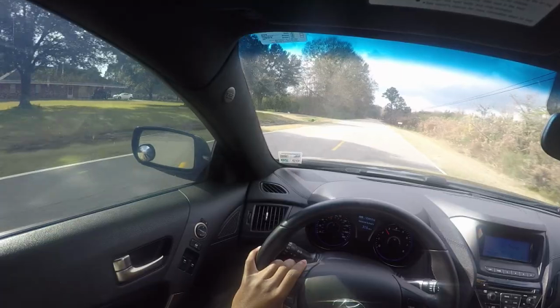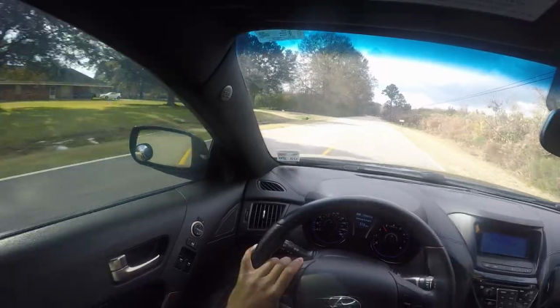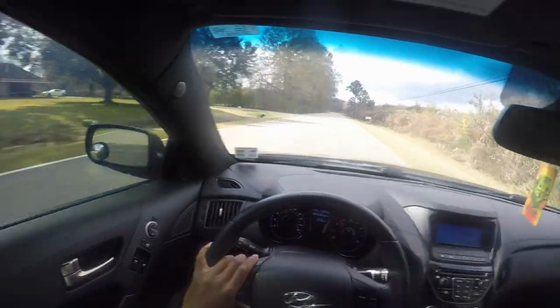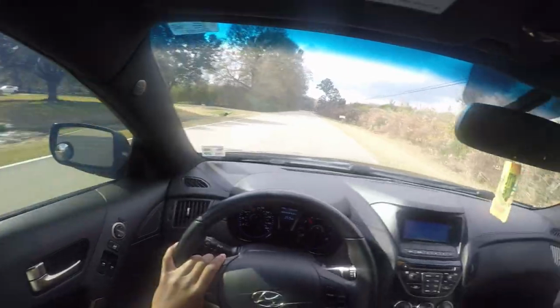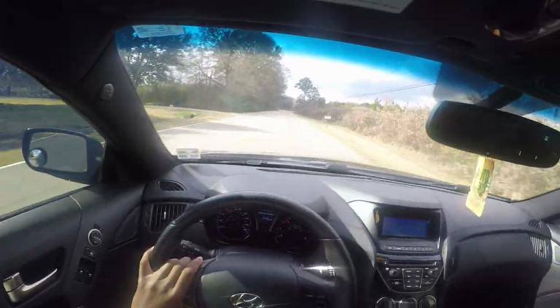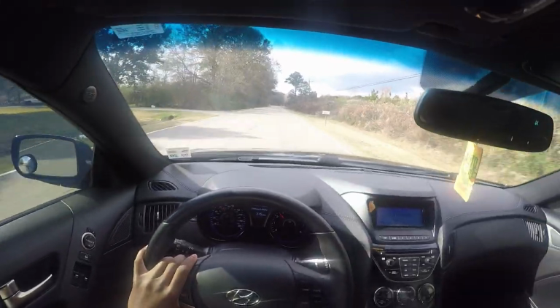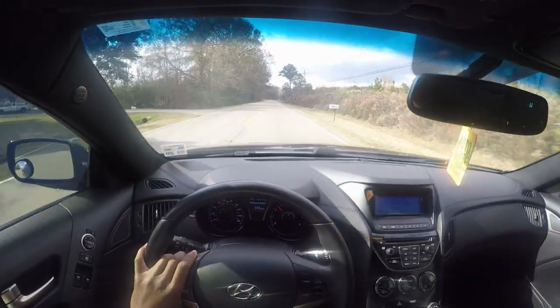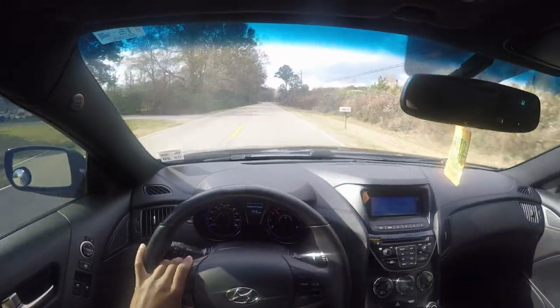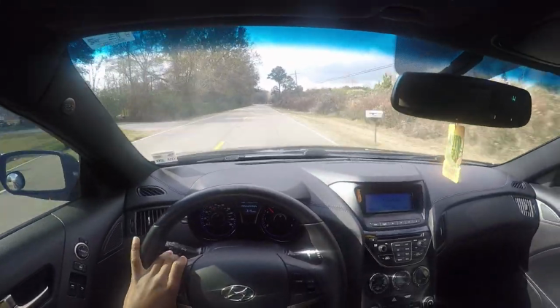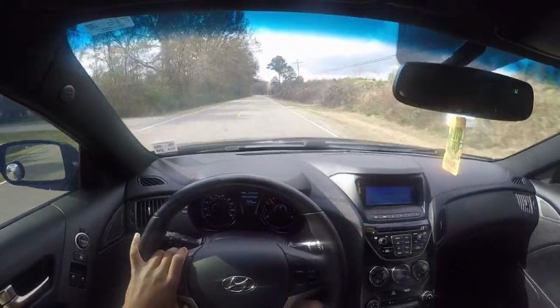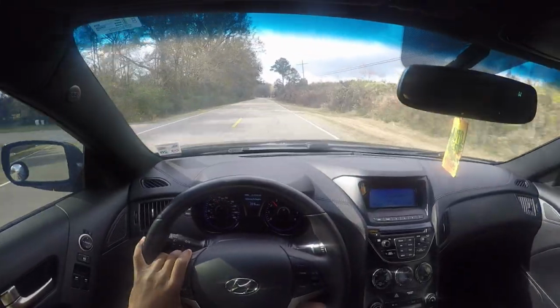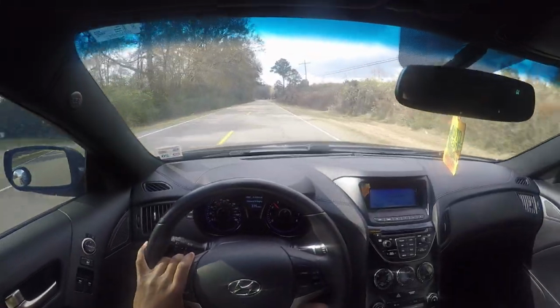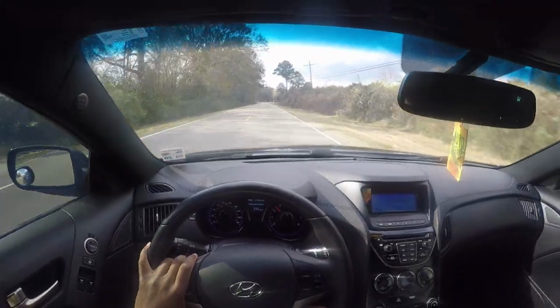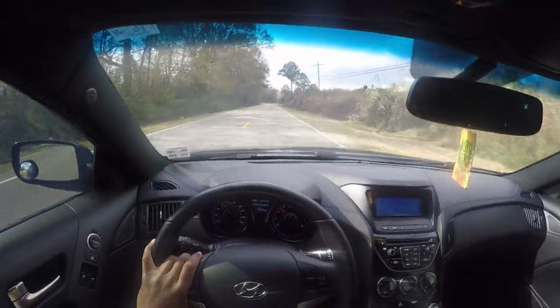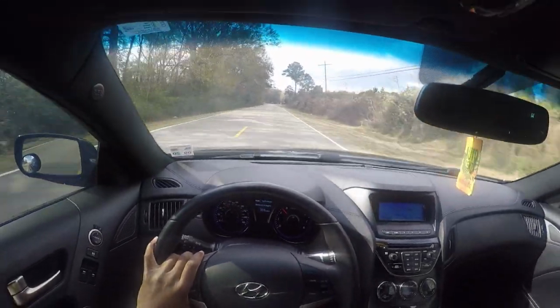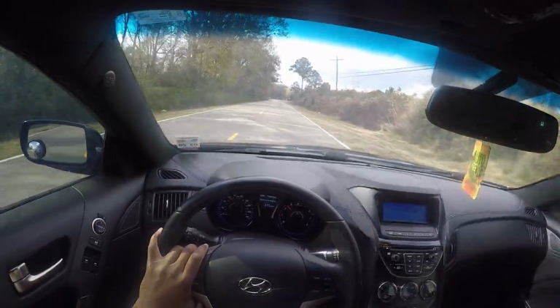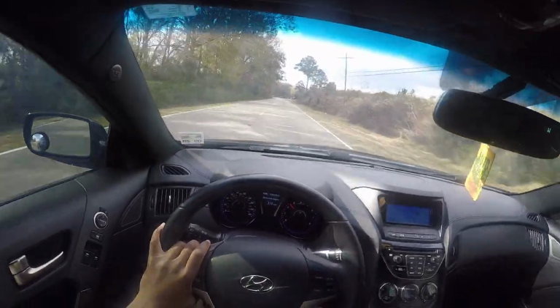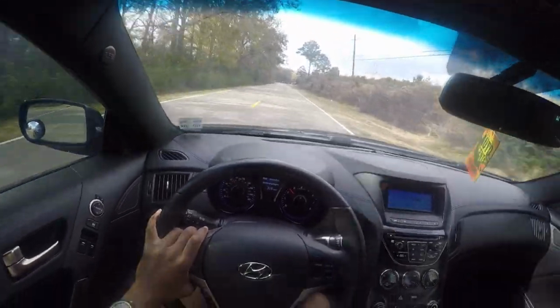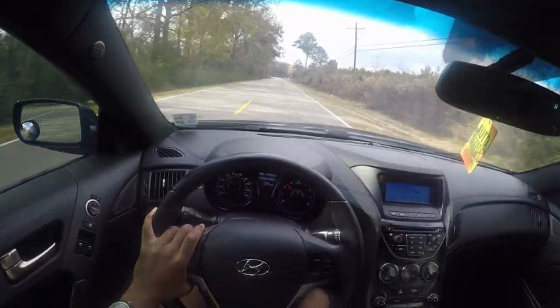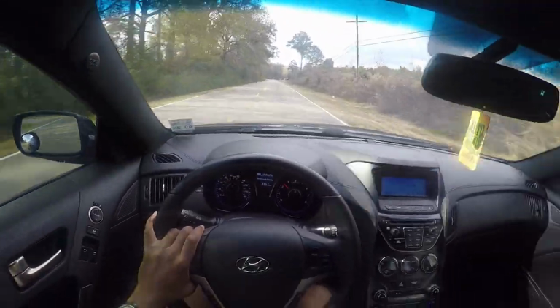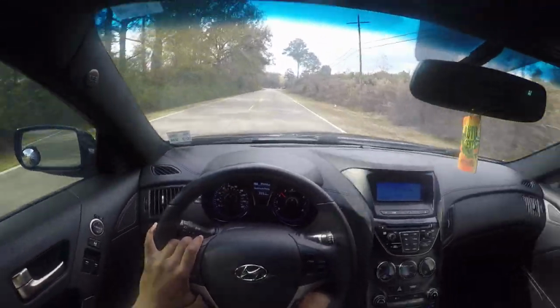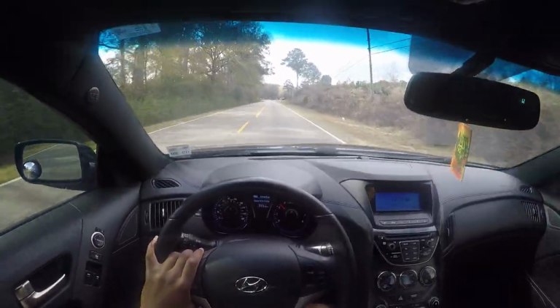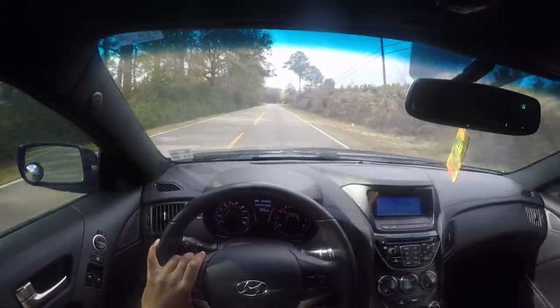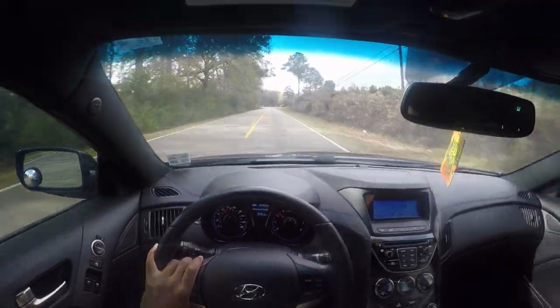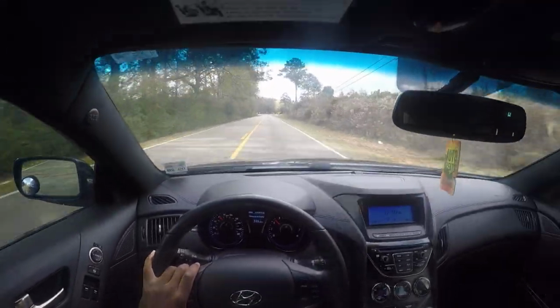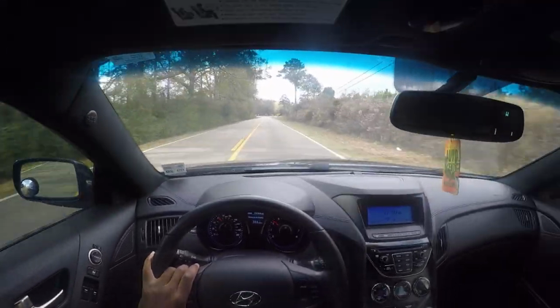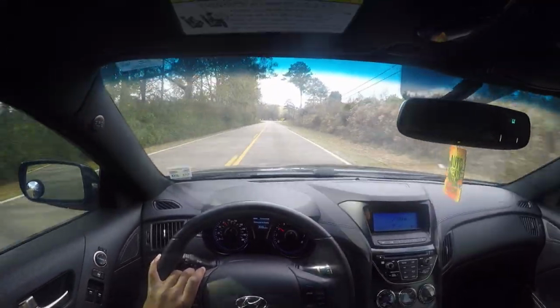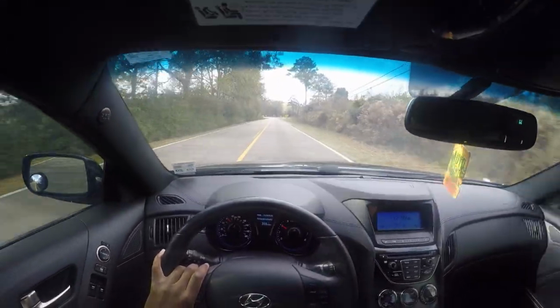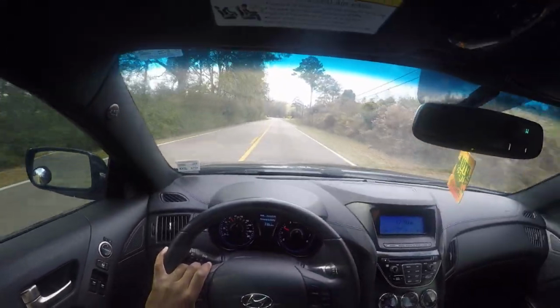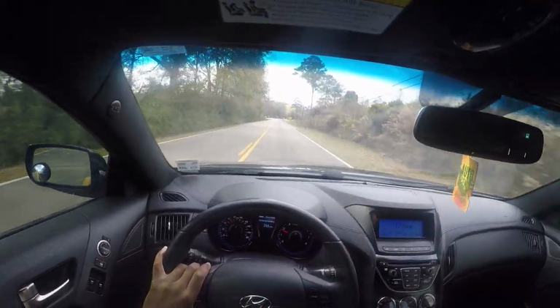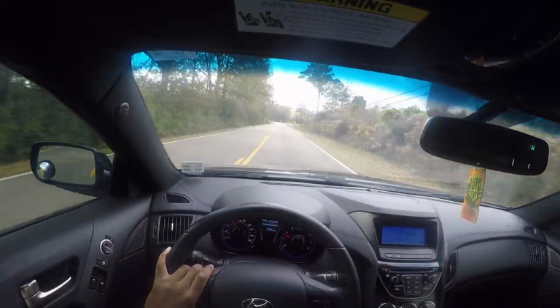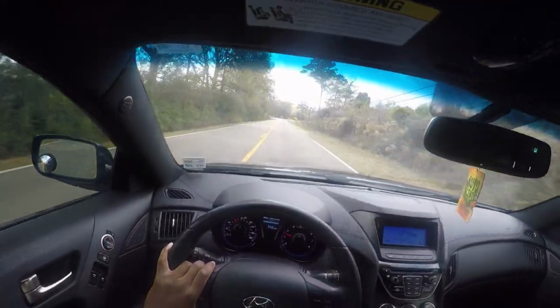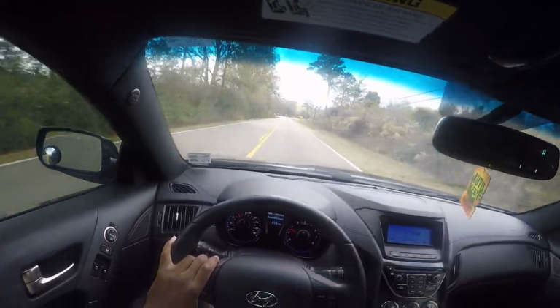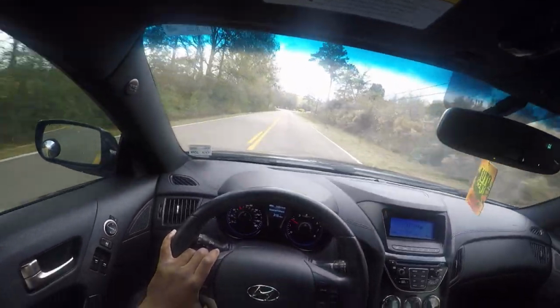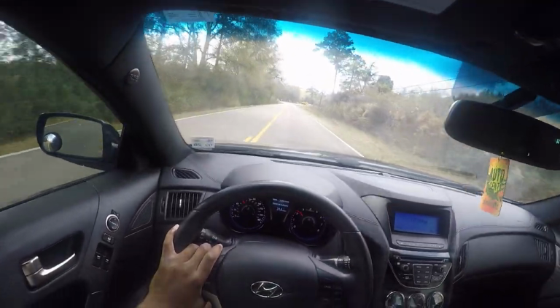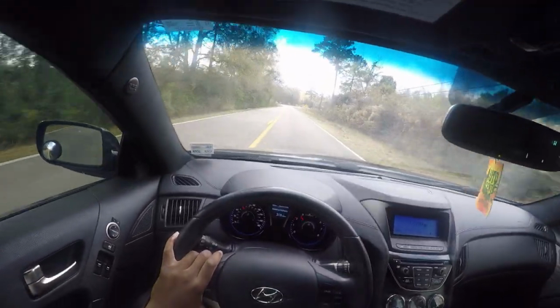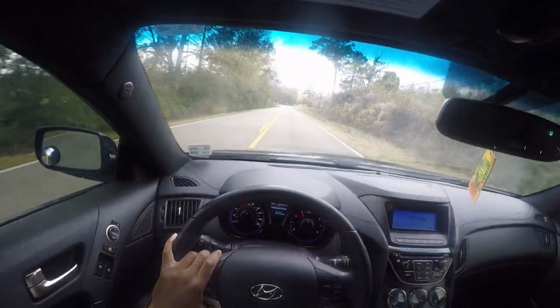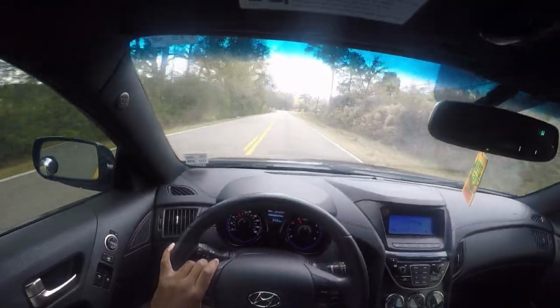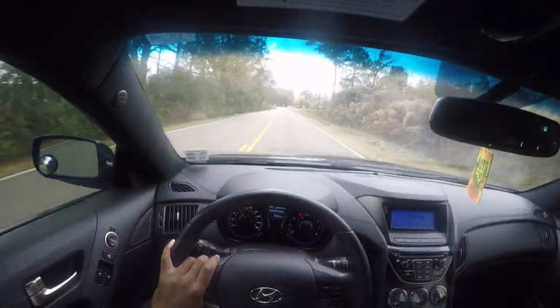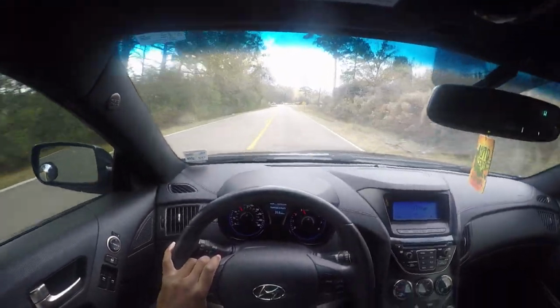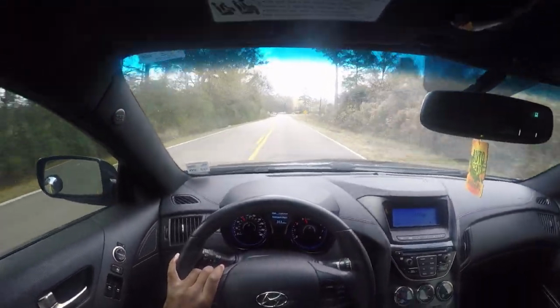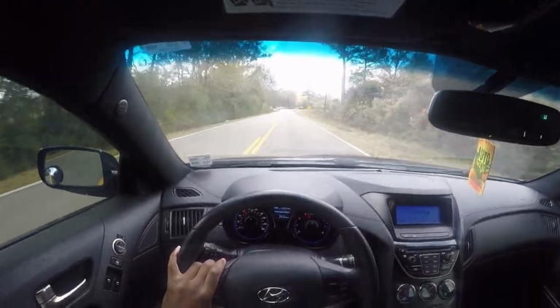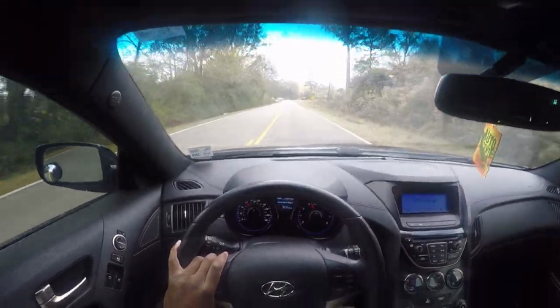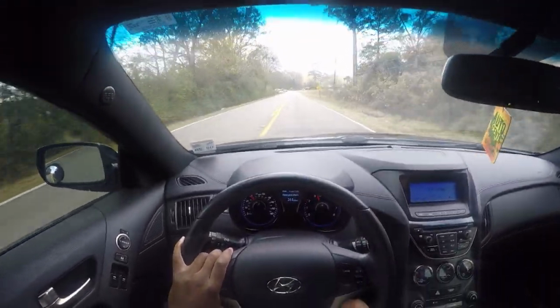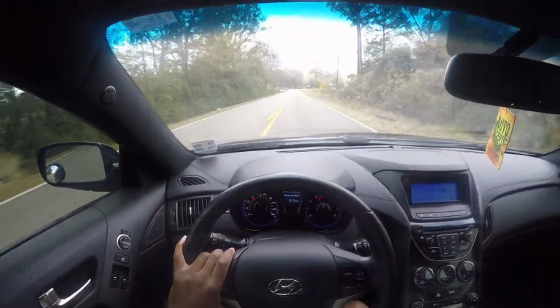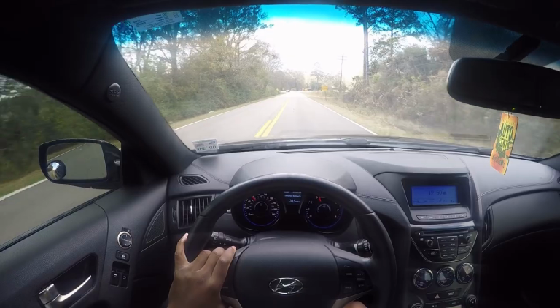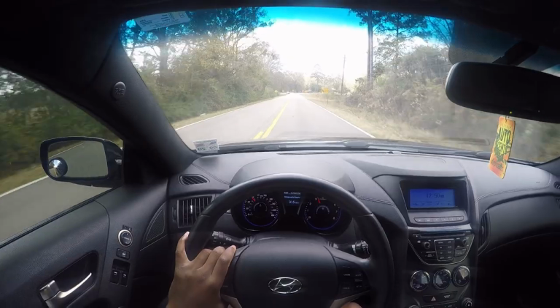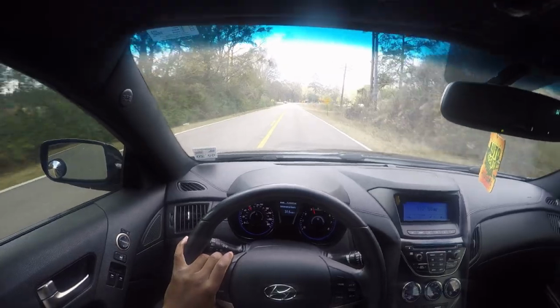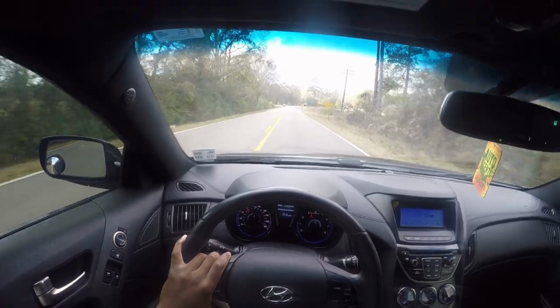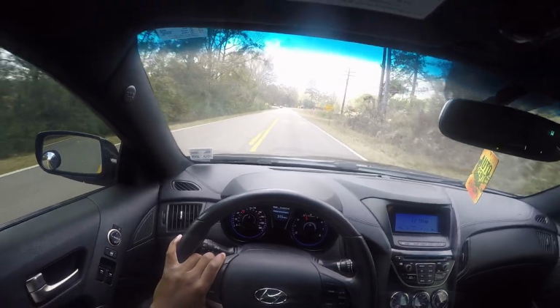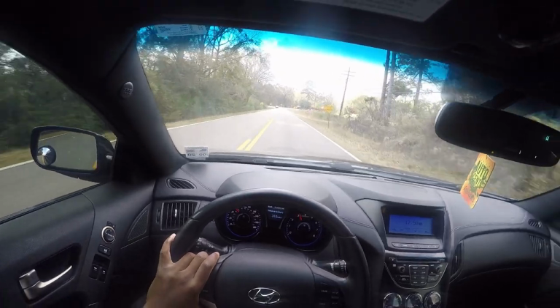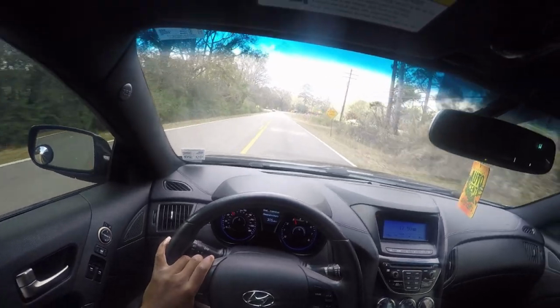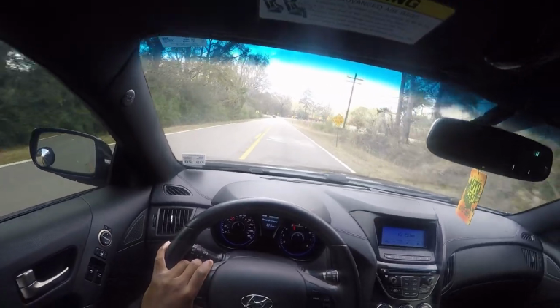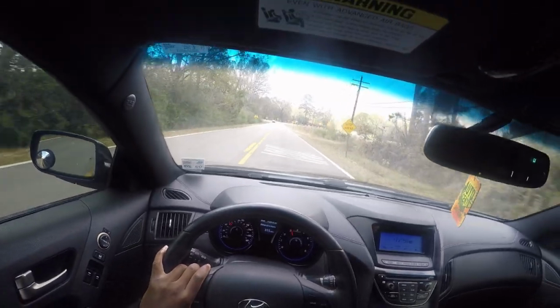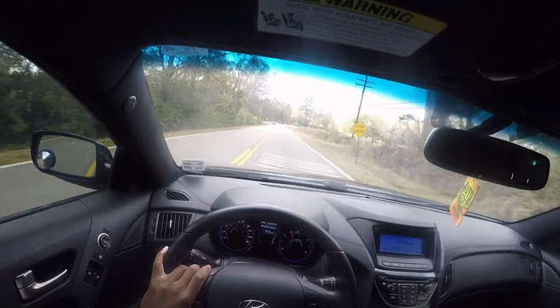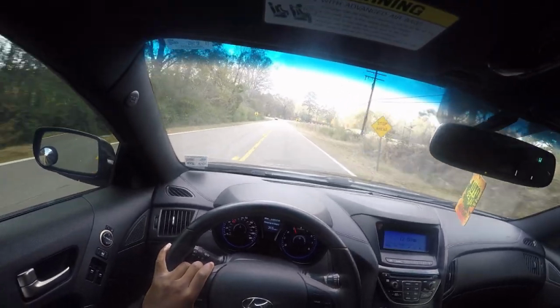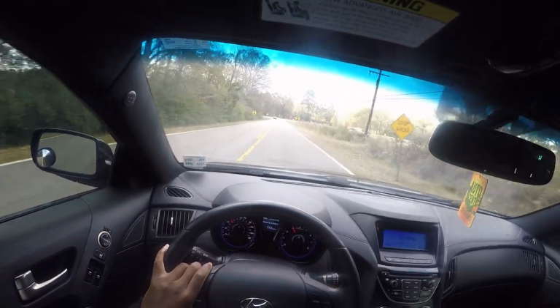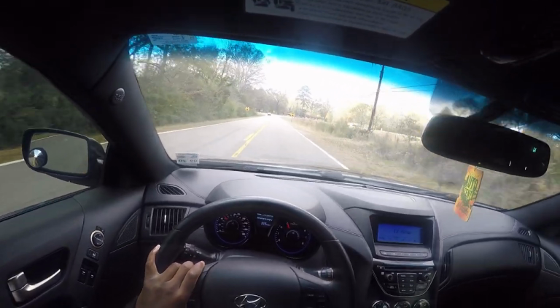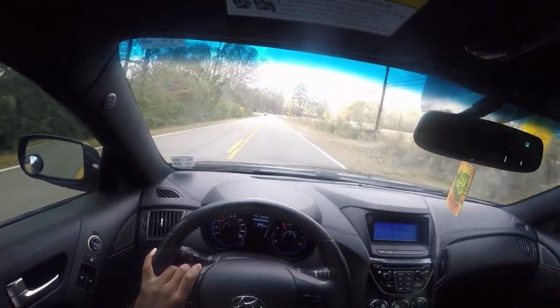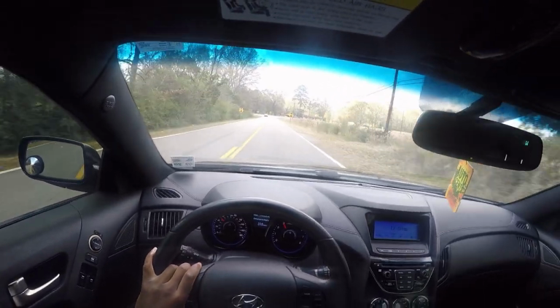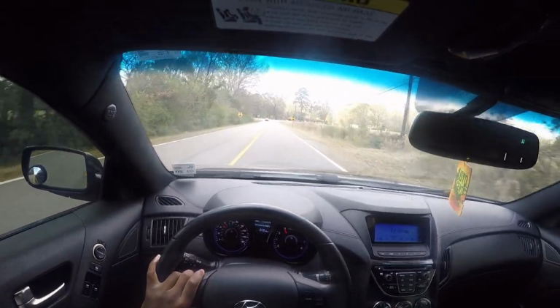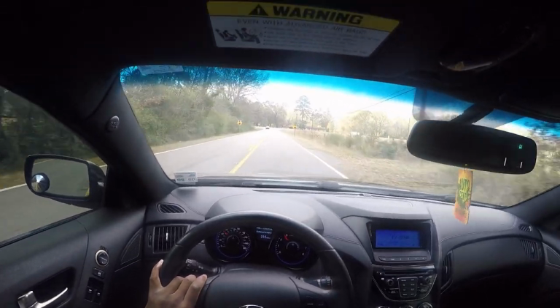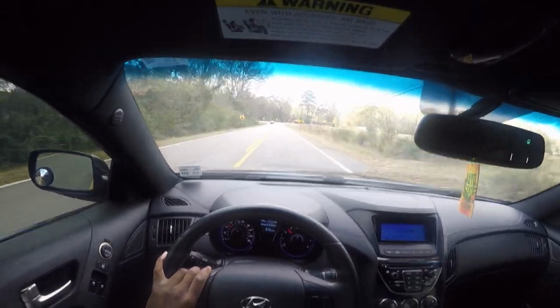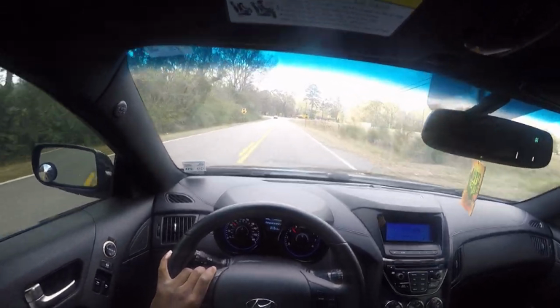One thing I love doing in this car is rev matching downshifts — it just sounds so good.